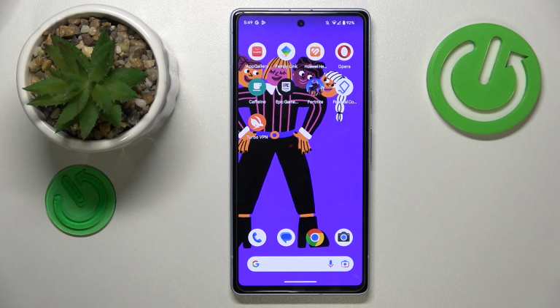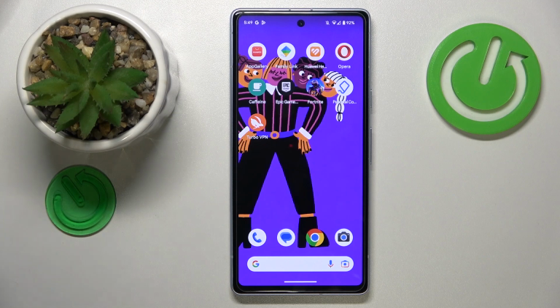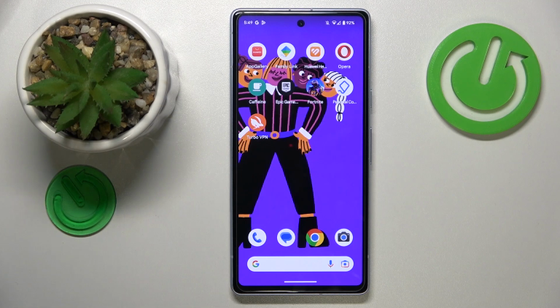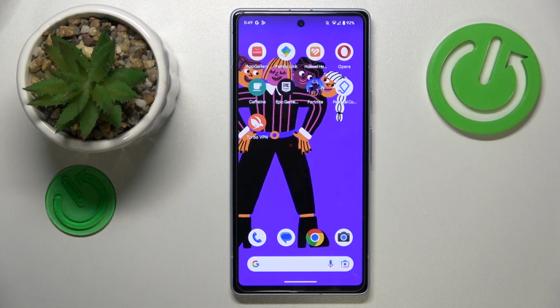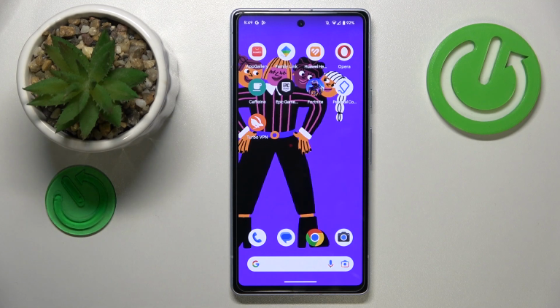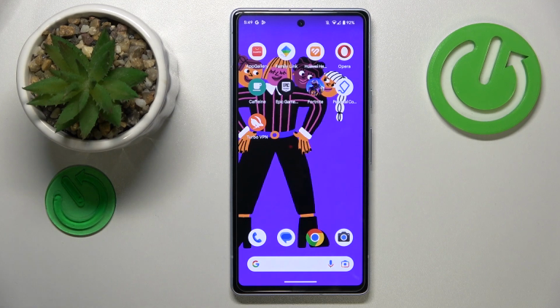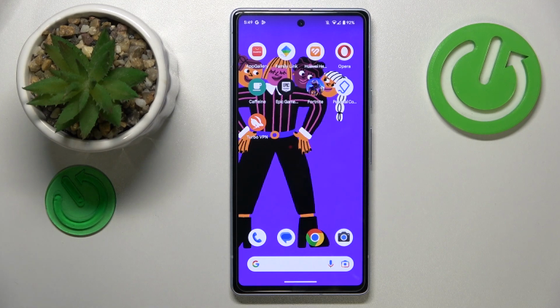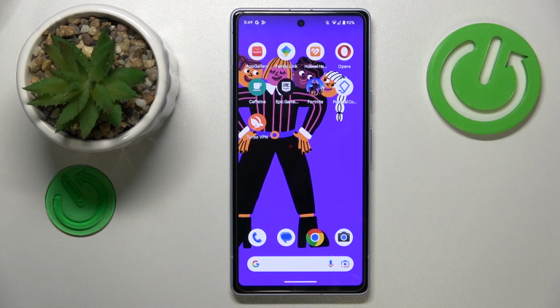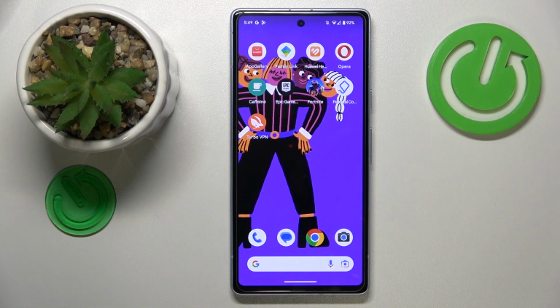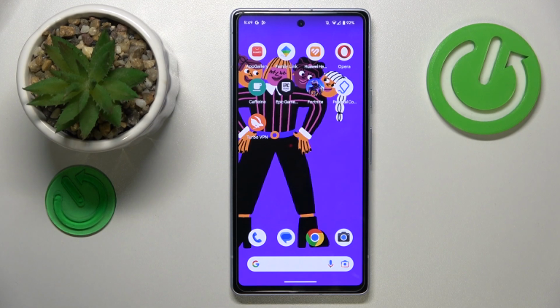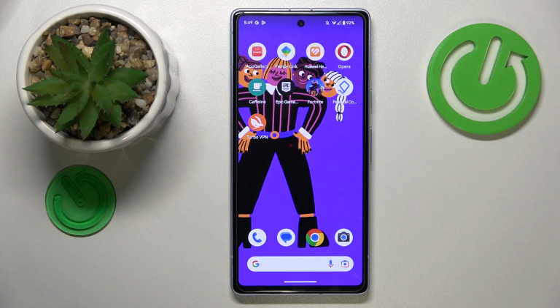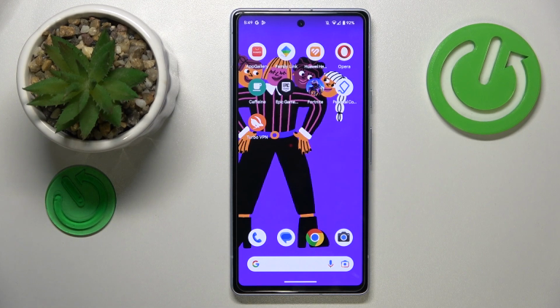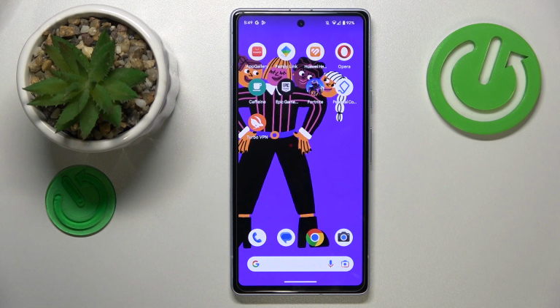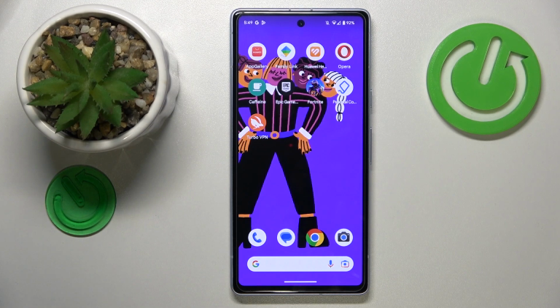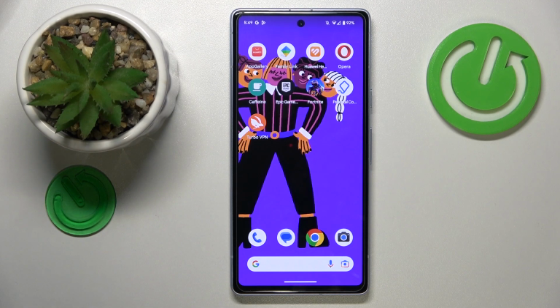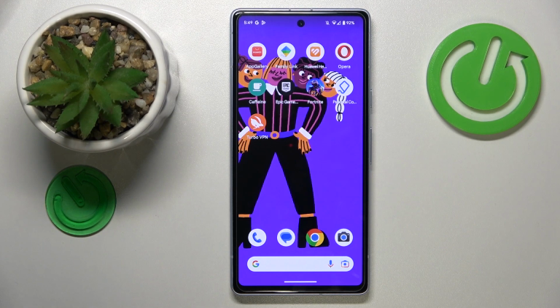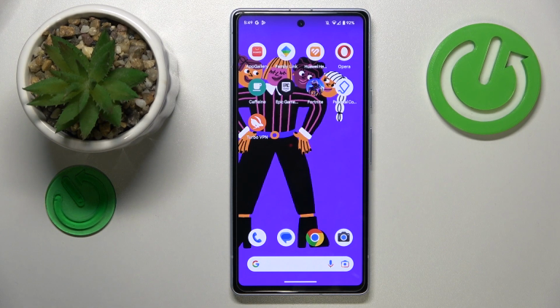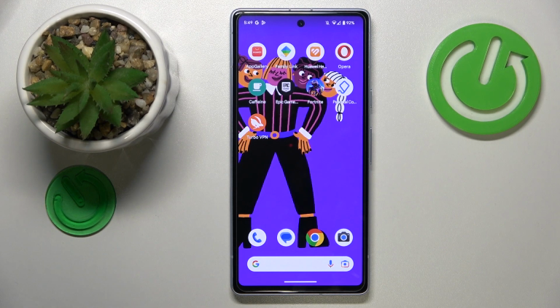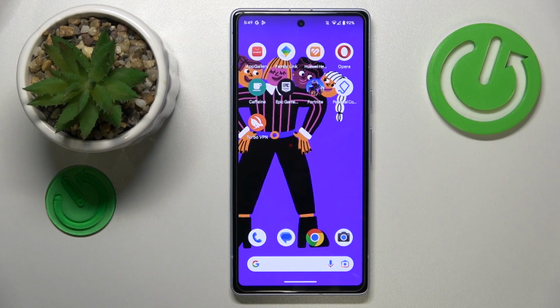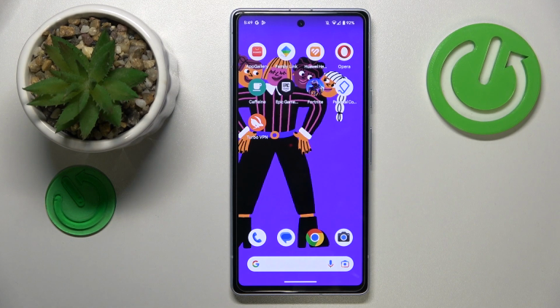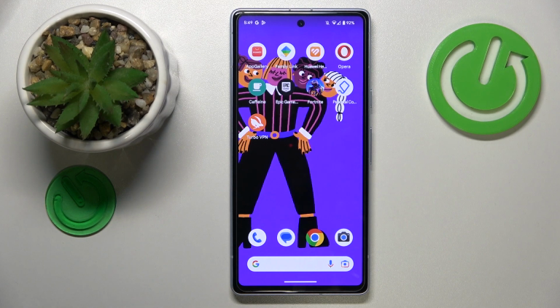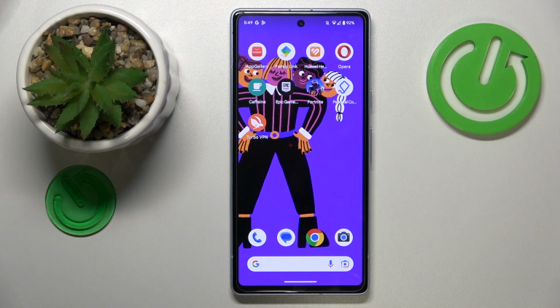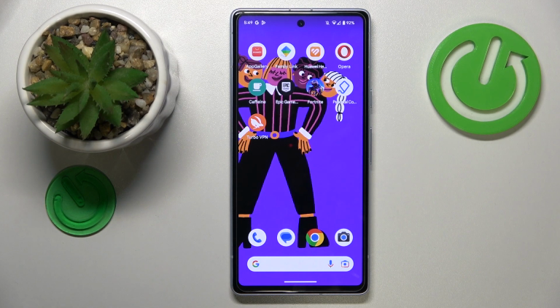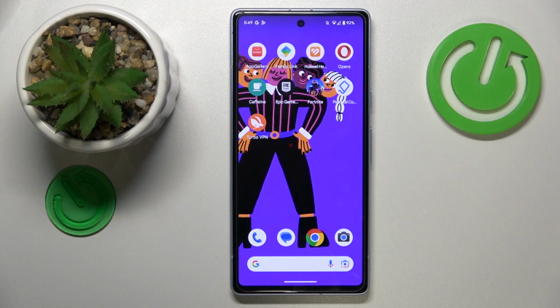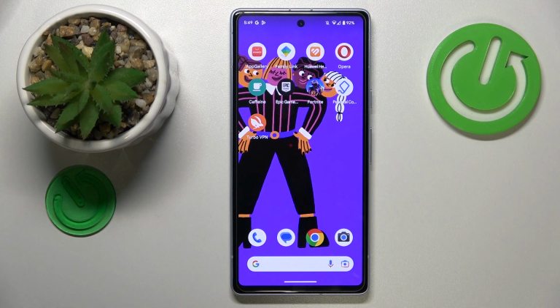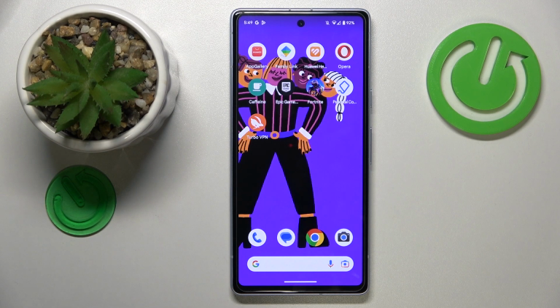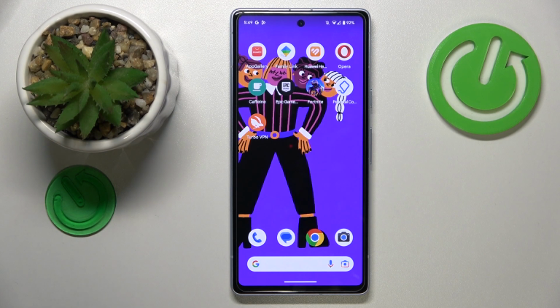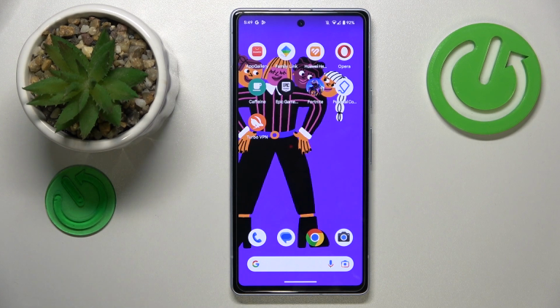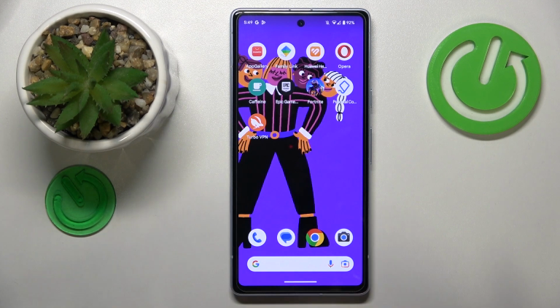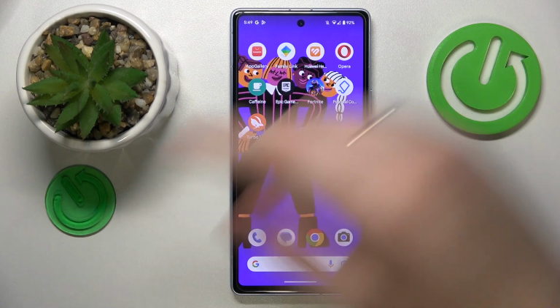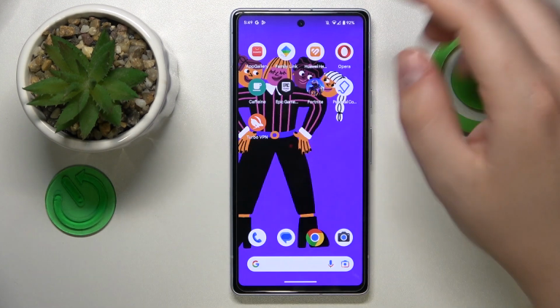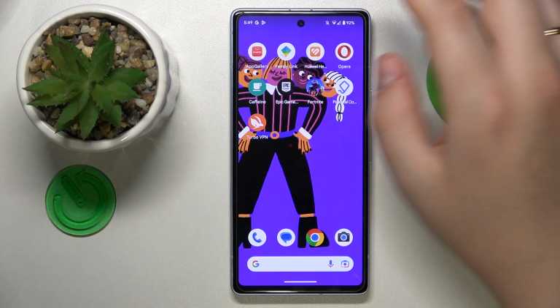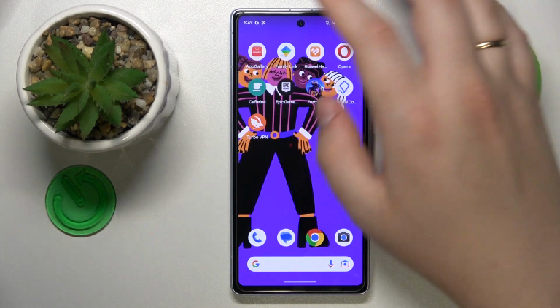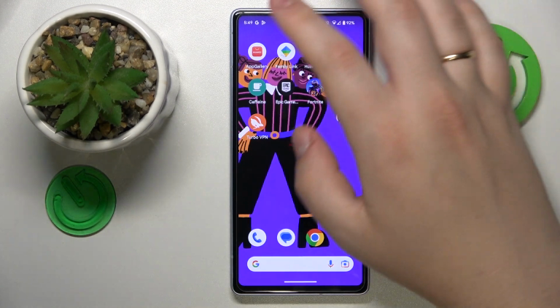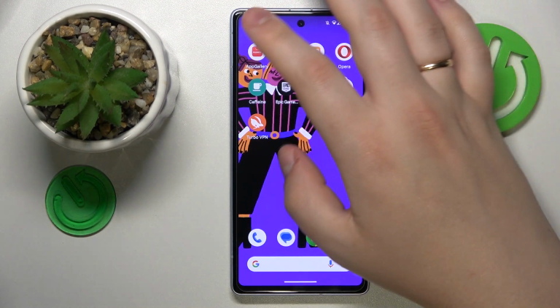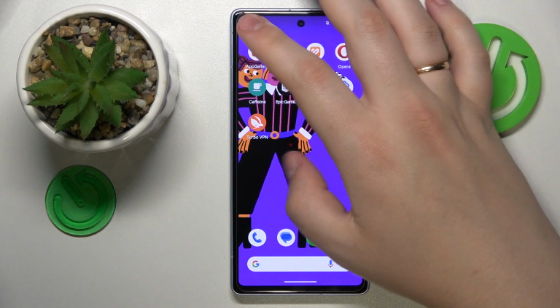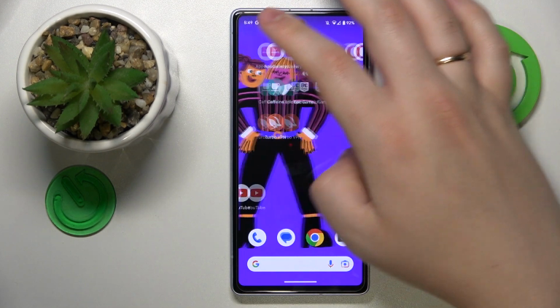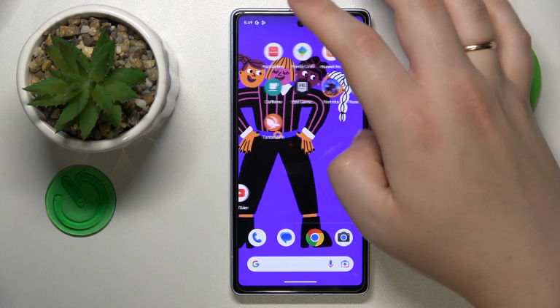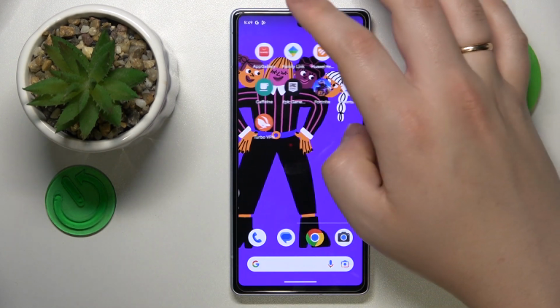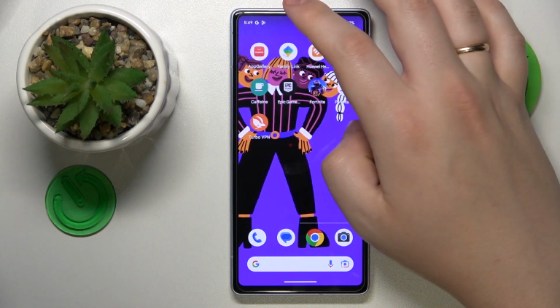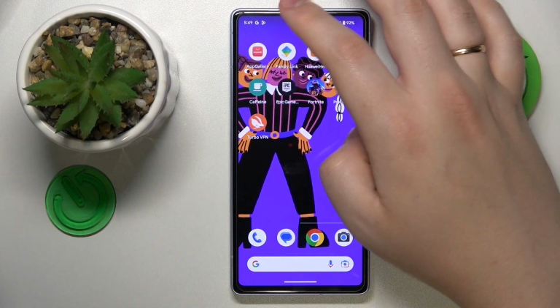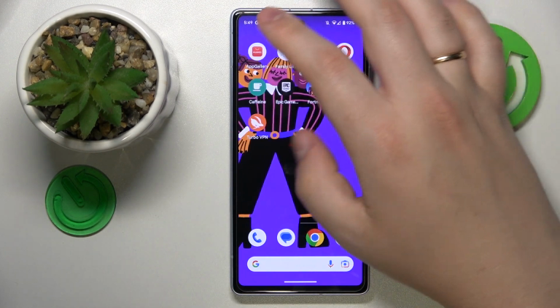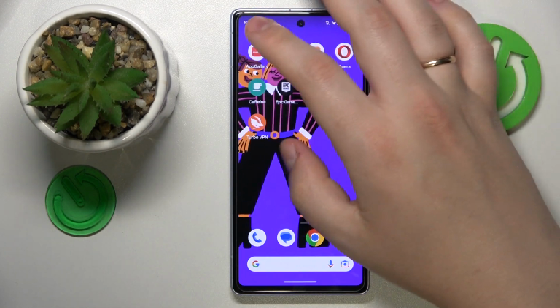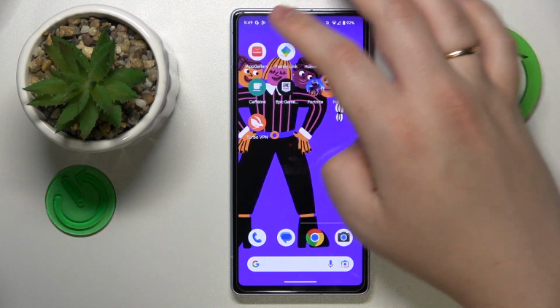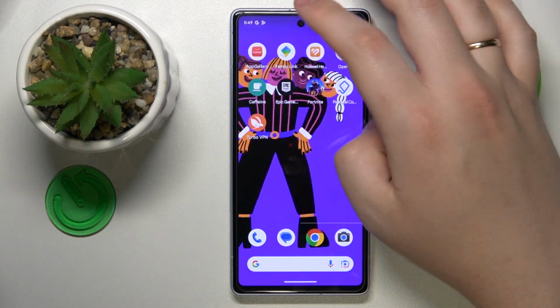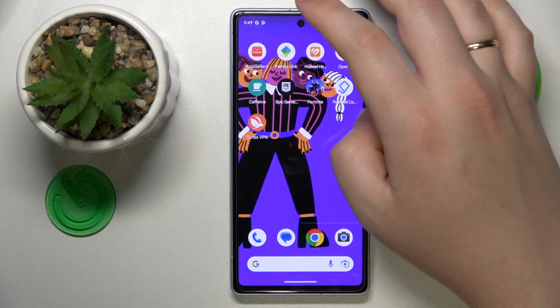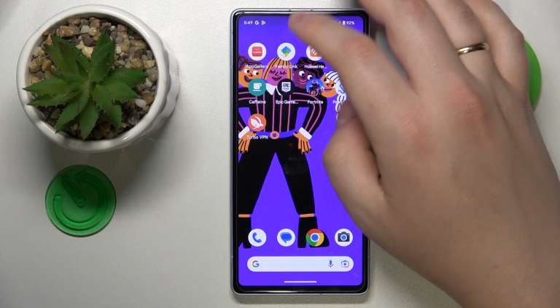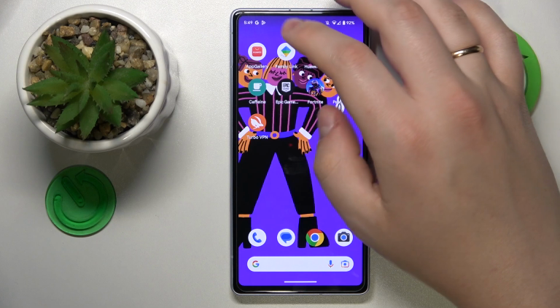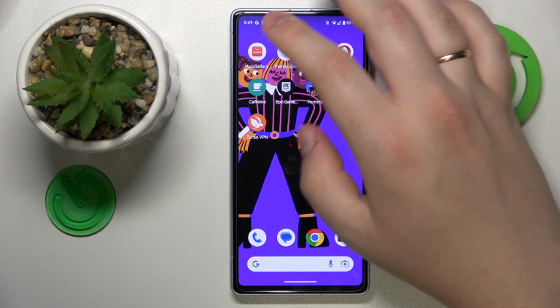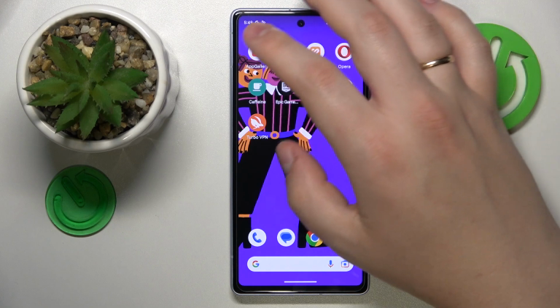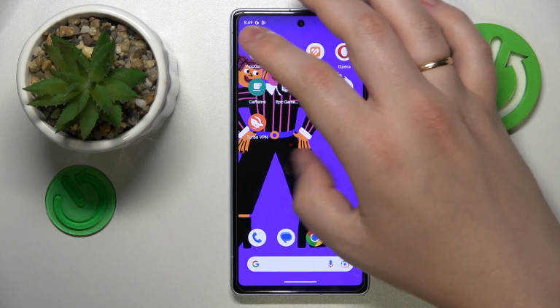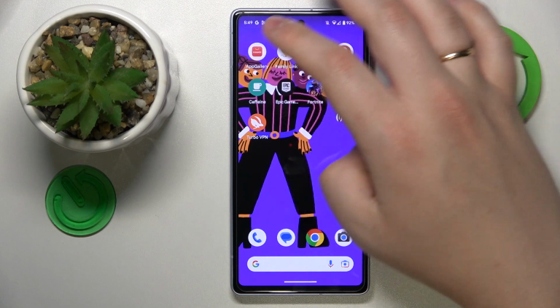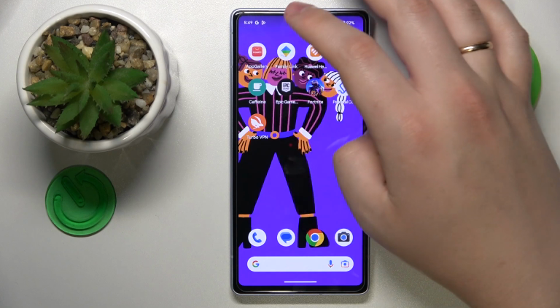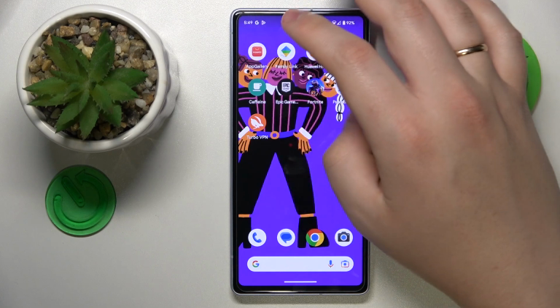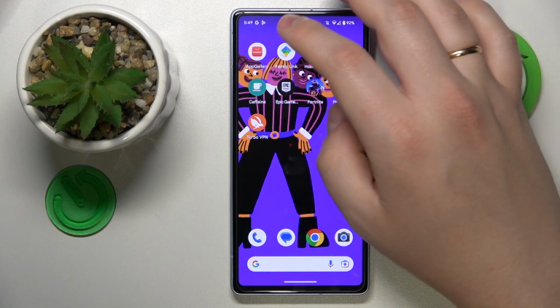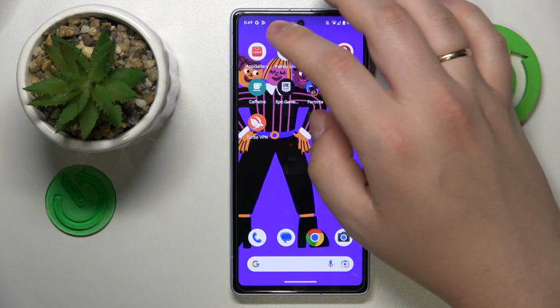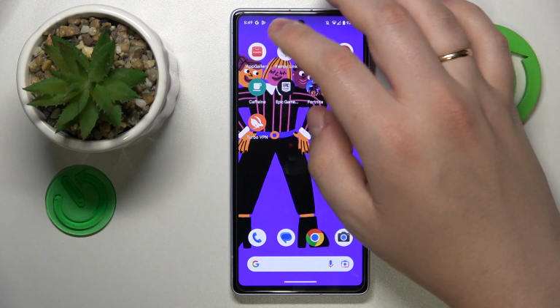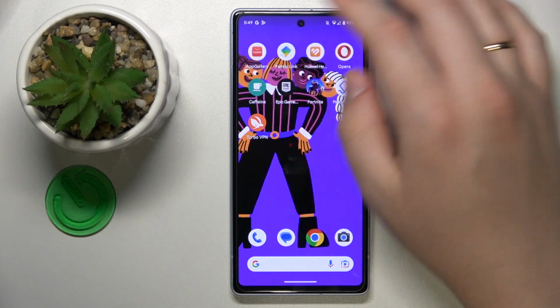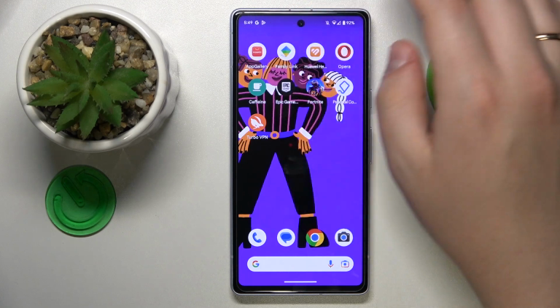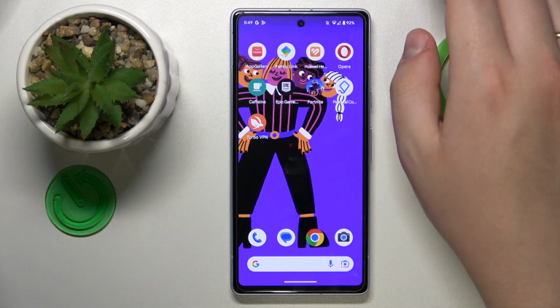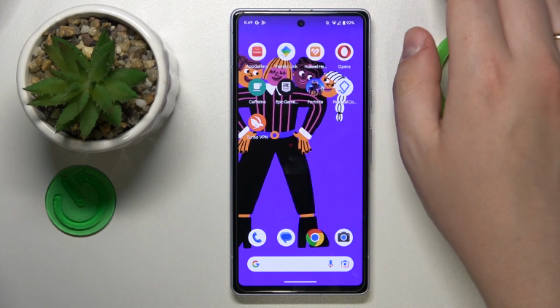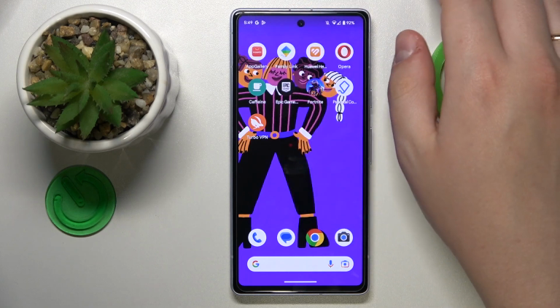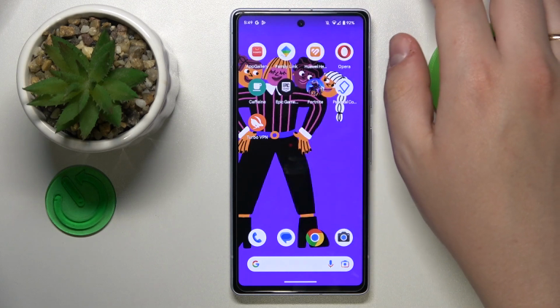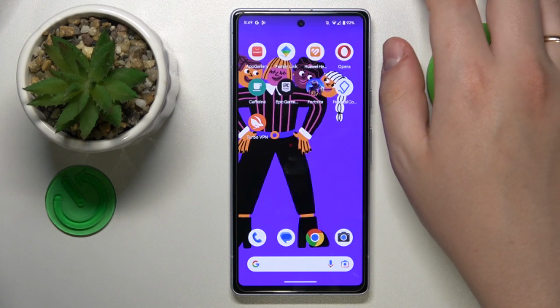This is Google Pixel 7a and today I would like to show how you can scan a document into a PDF file on this device.